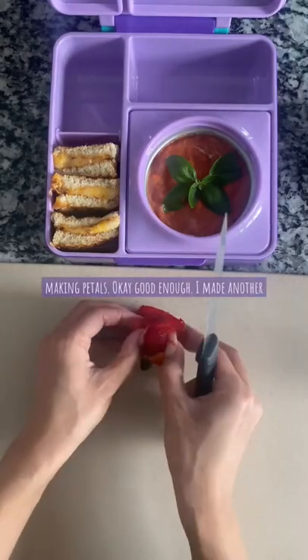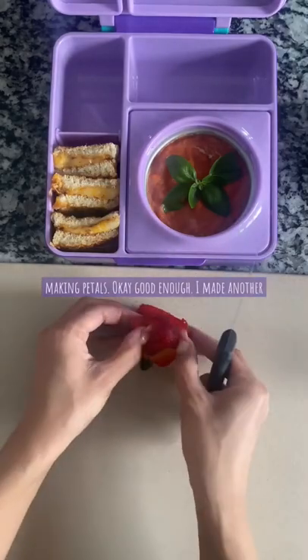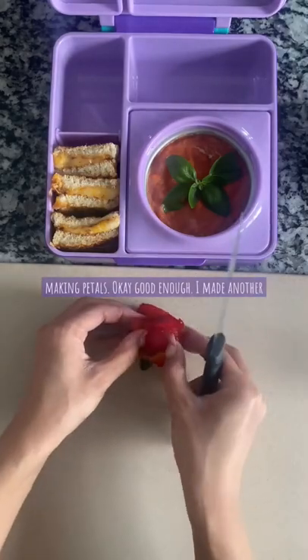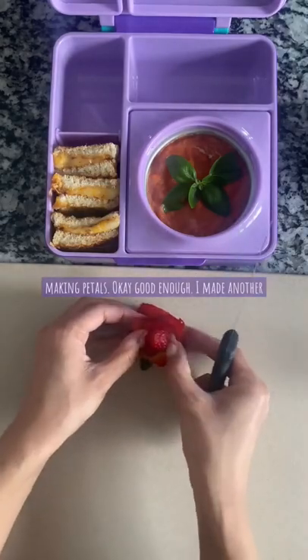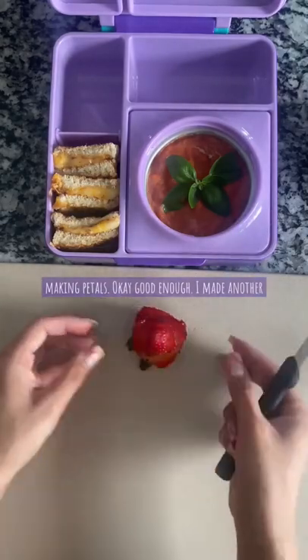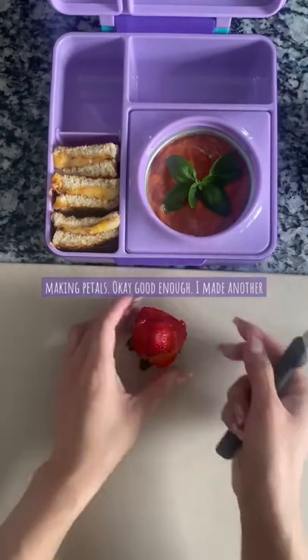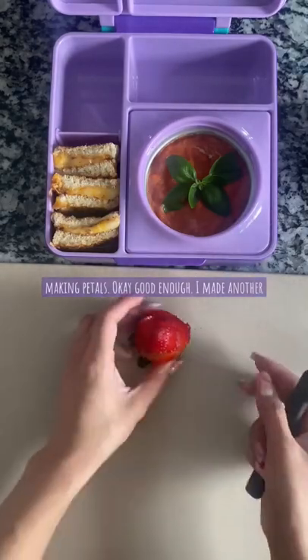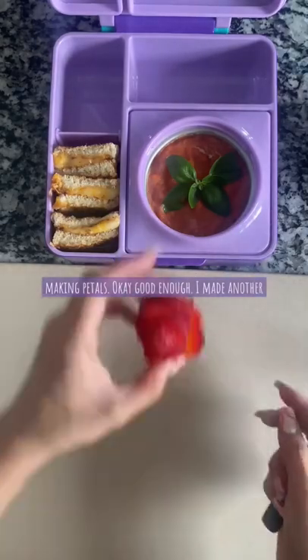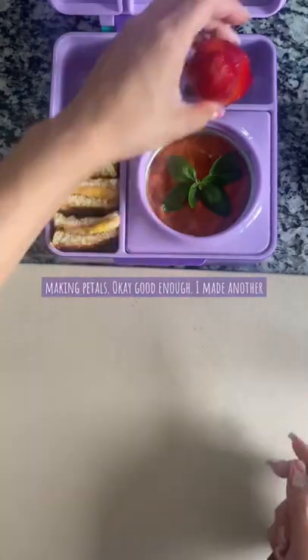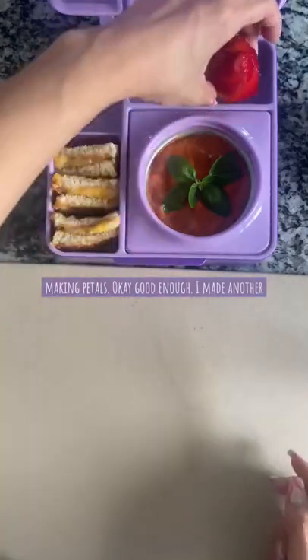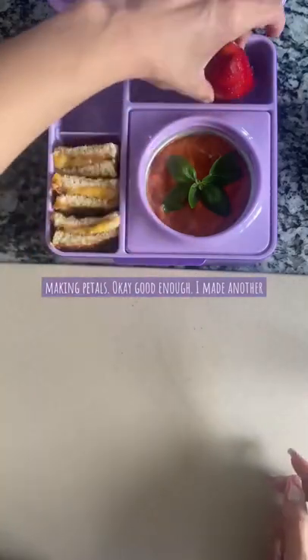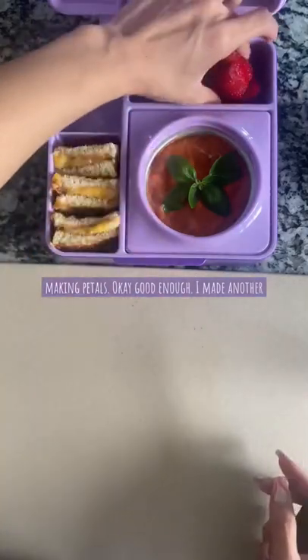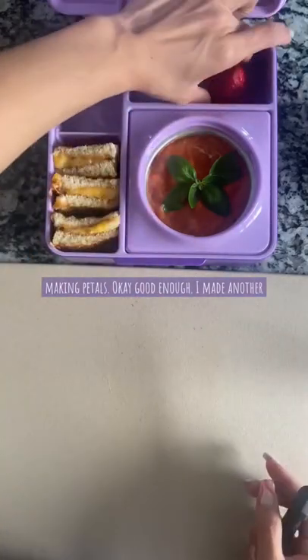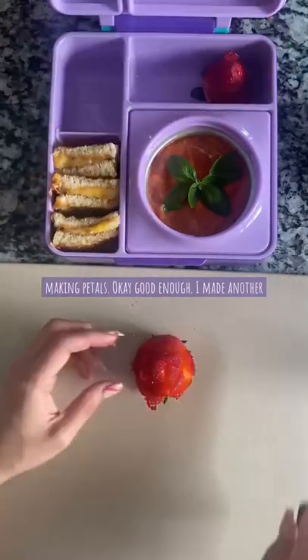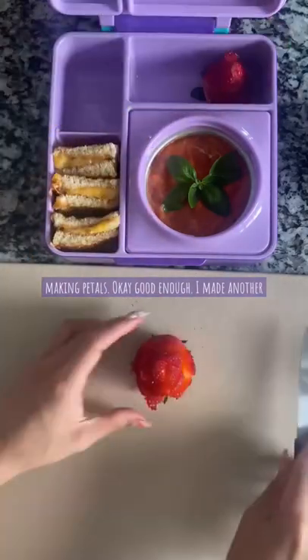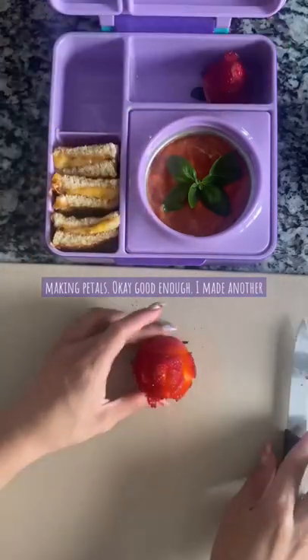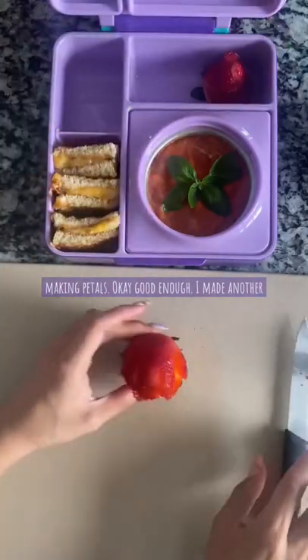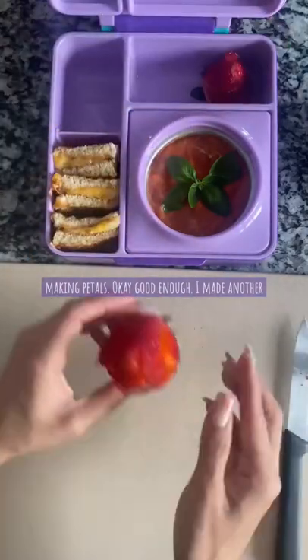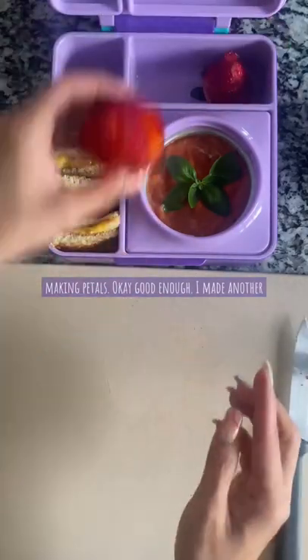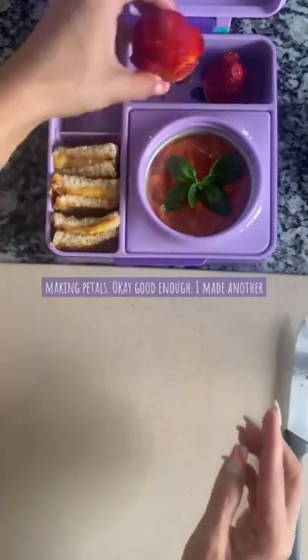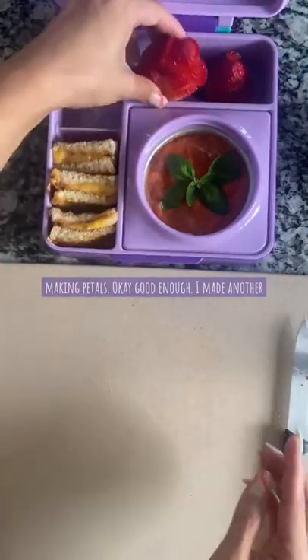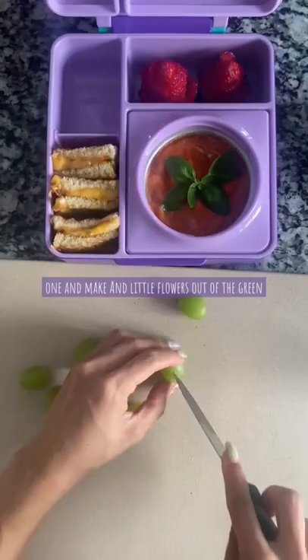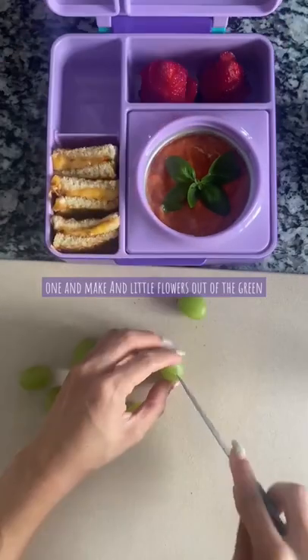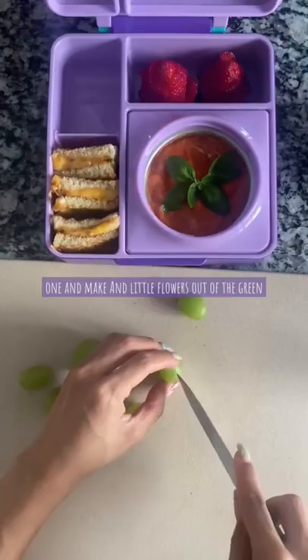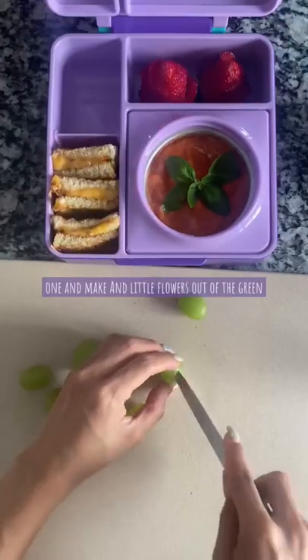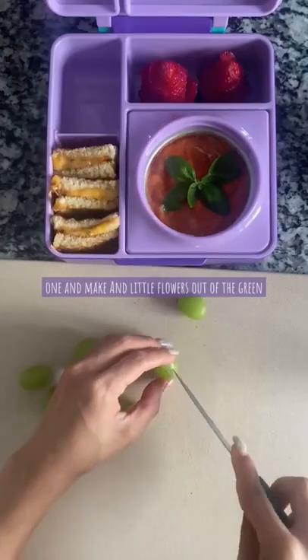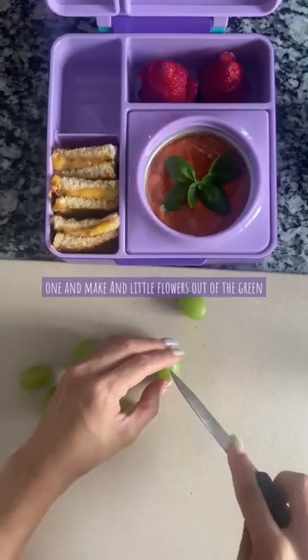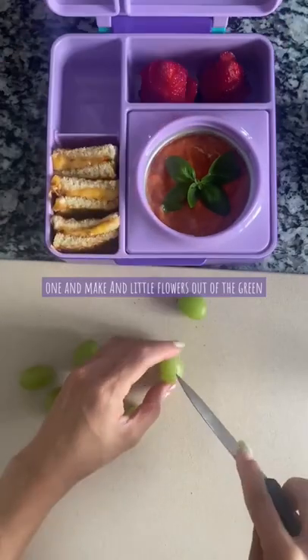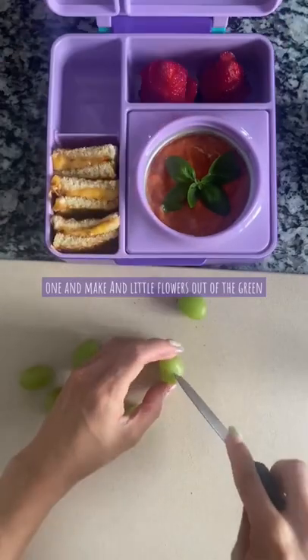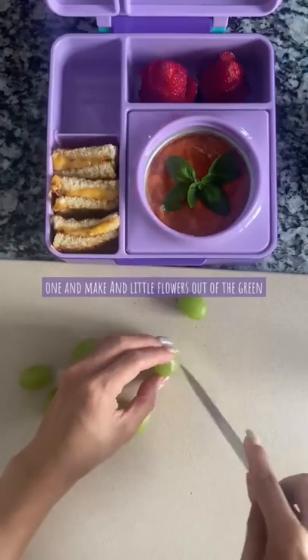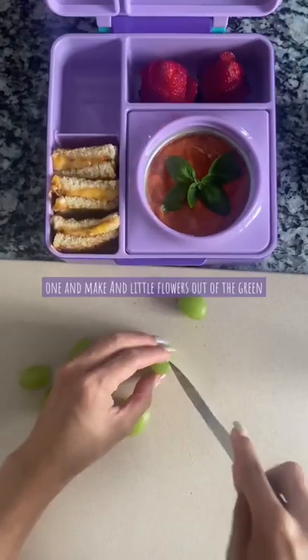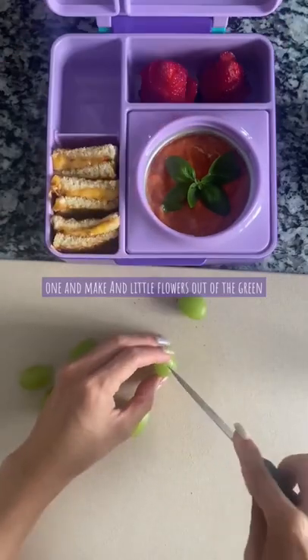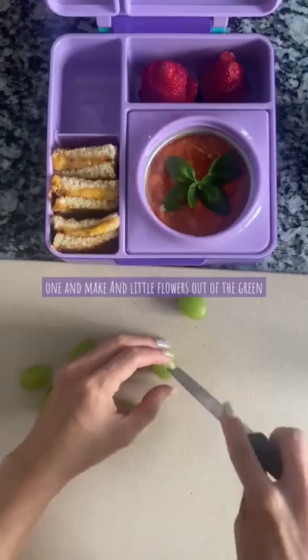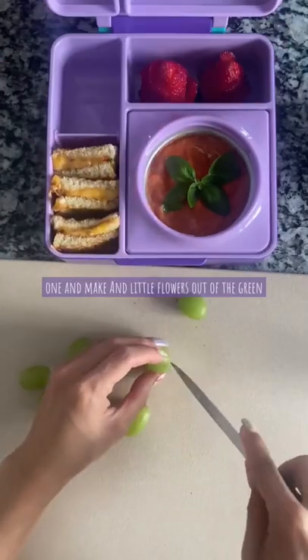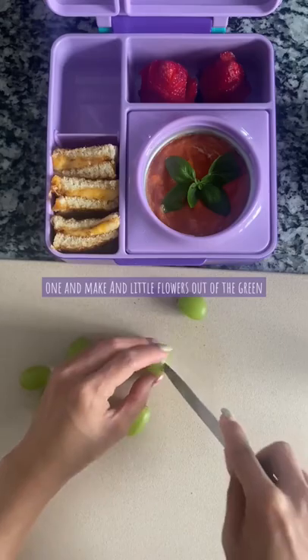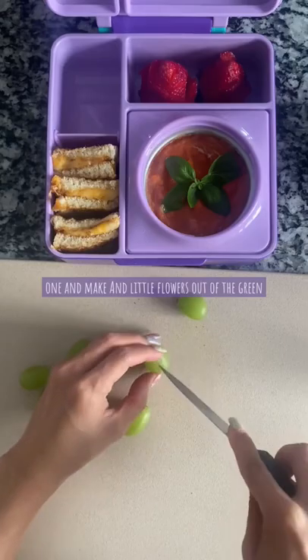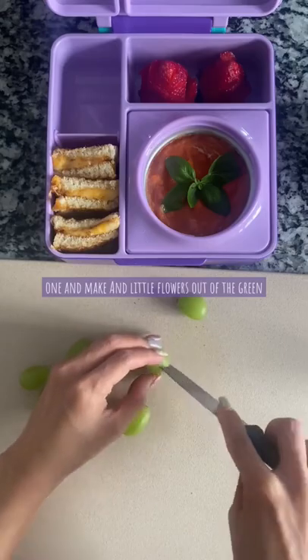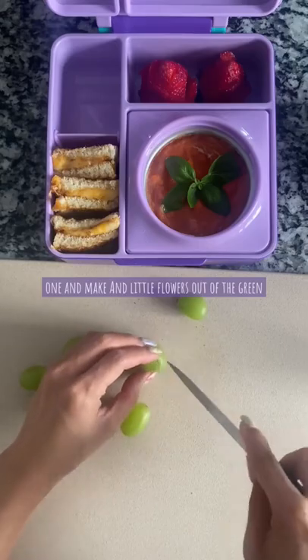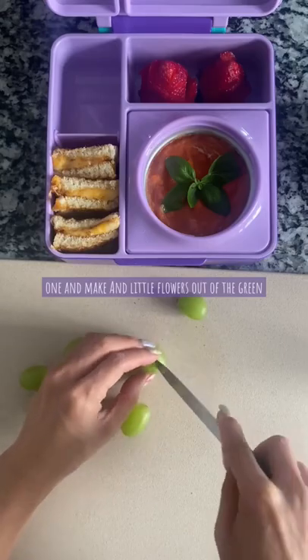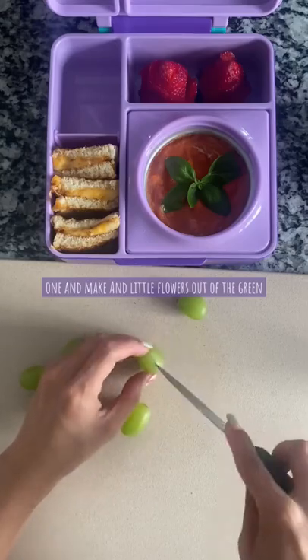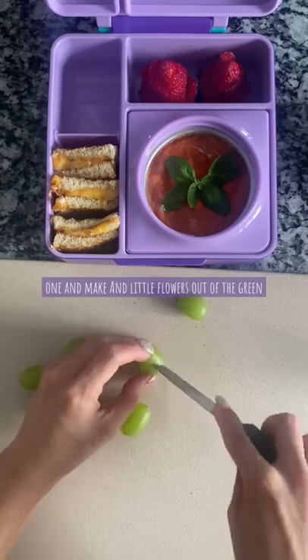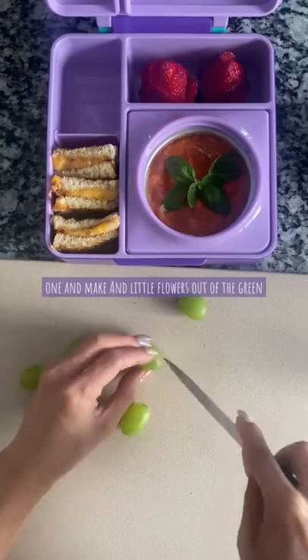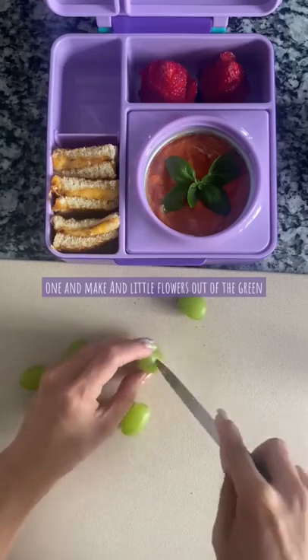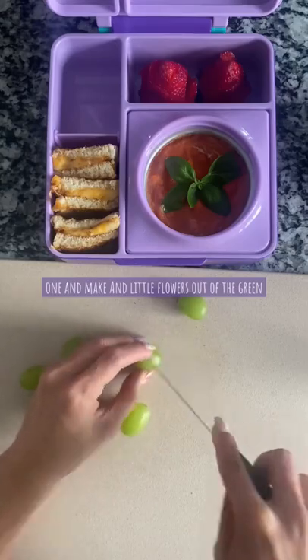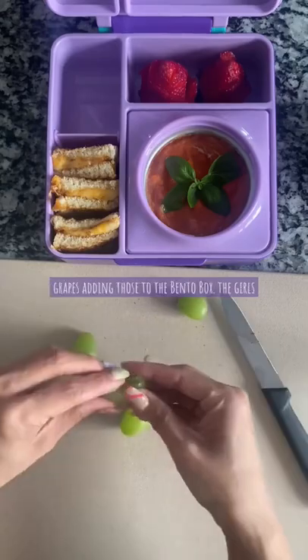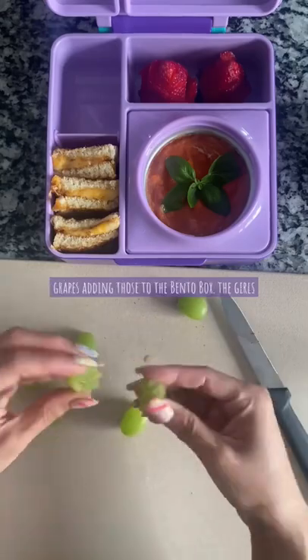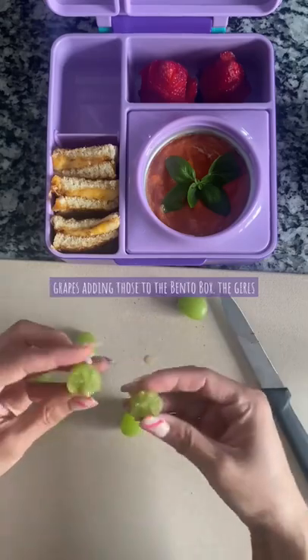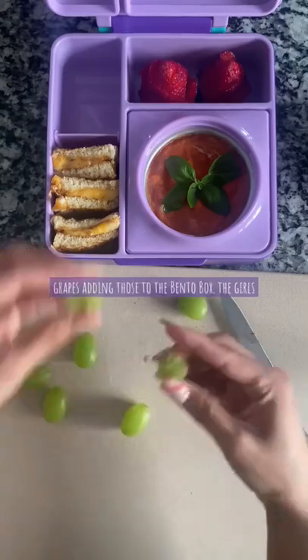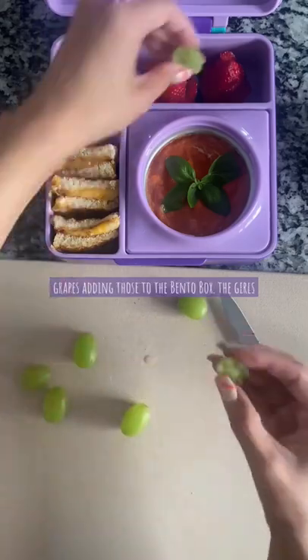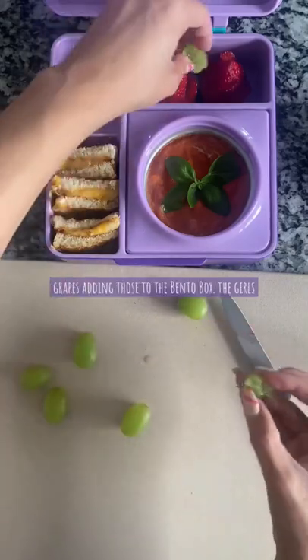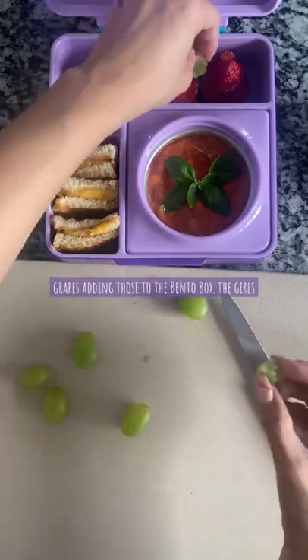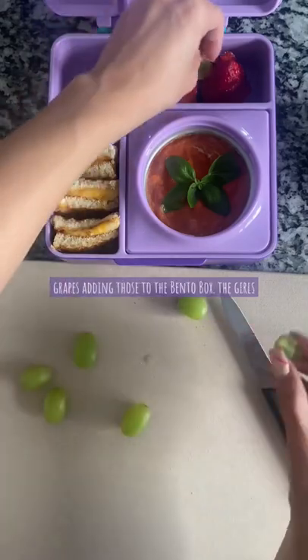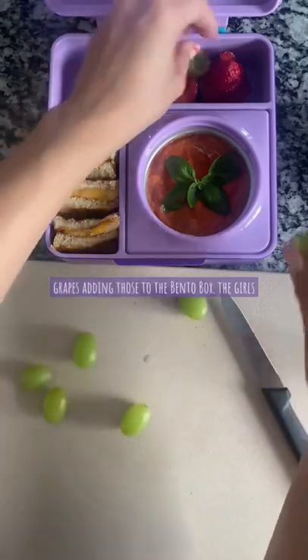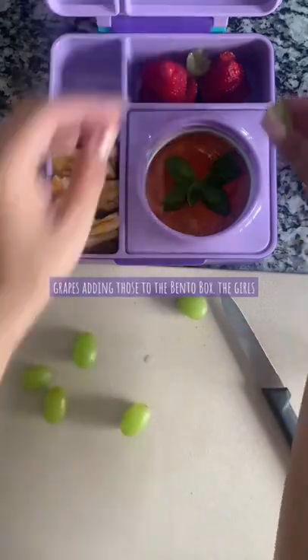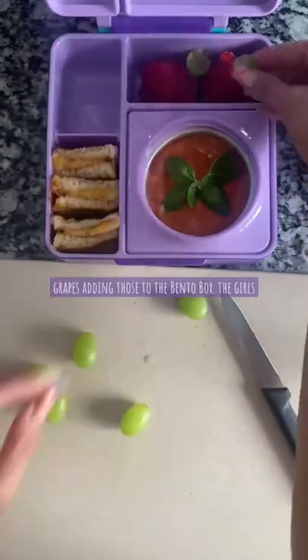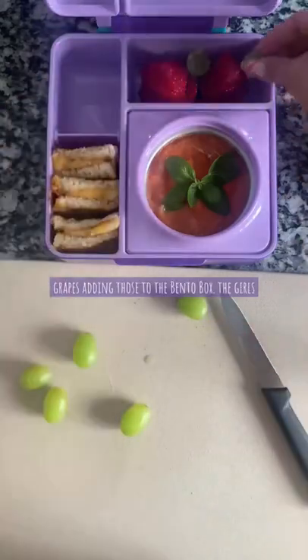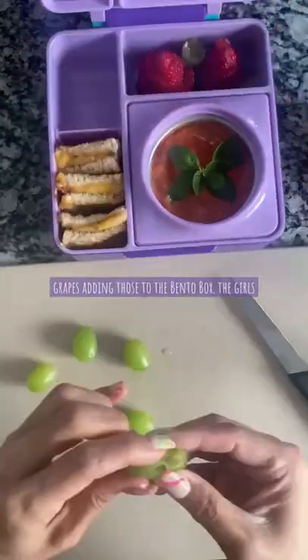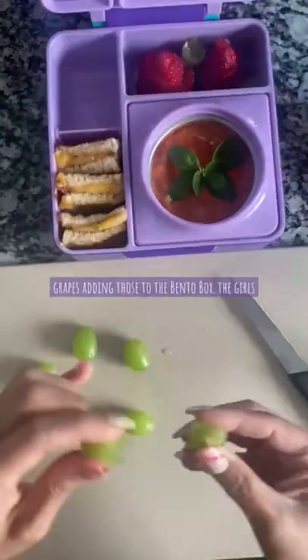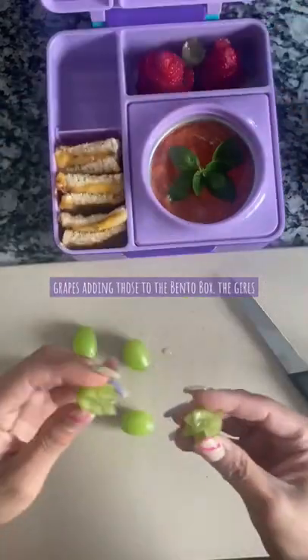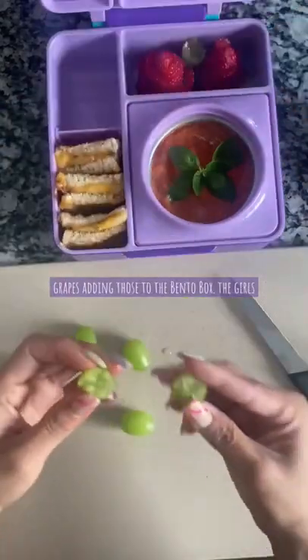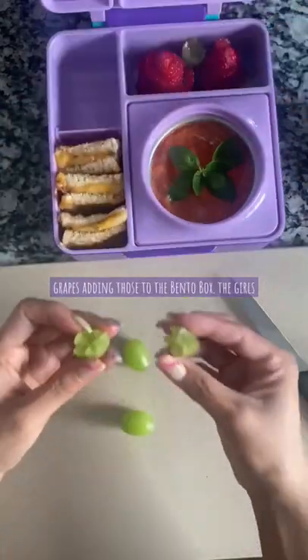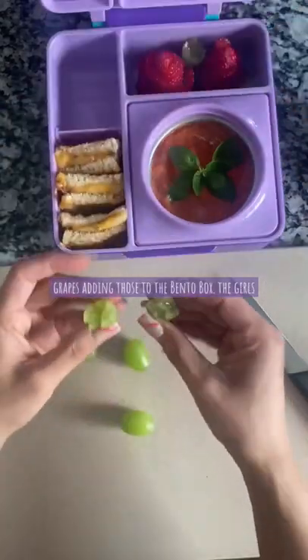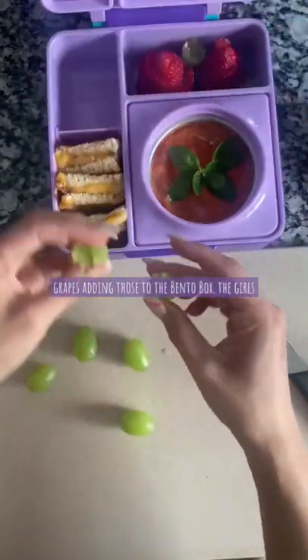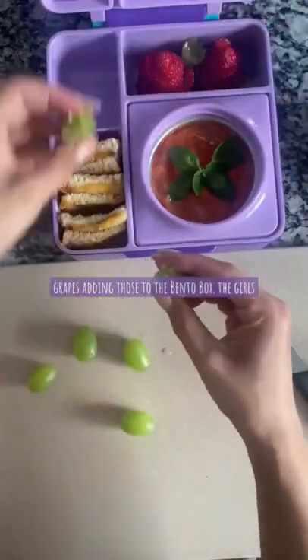Okay, good enough. I made another one. I'm making little flowers out of the green grapes and adding those to the bento box.